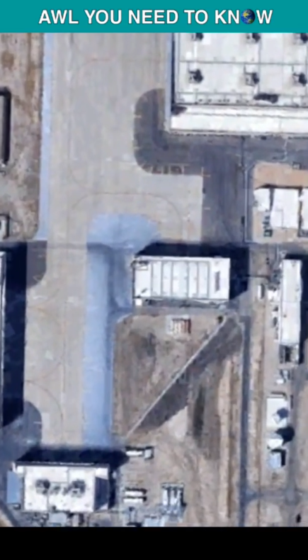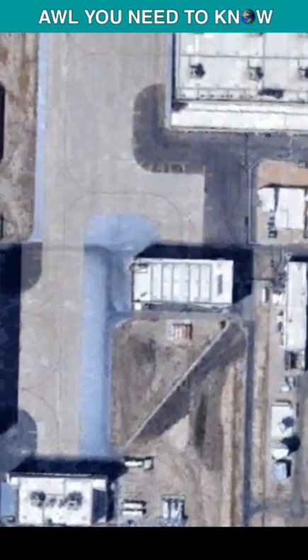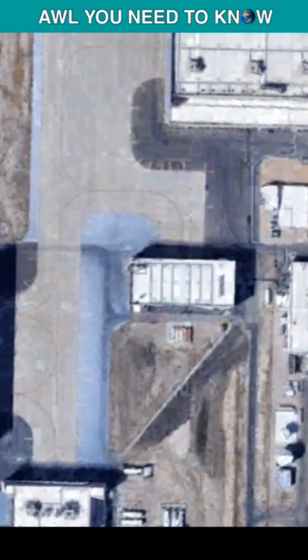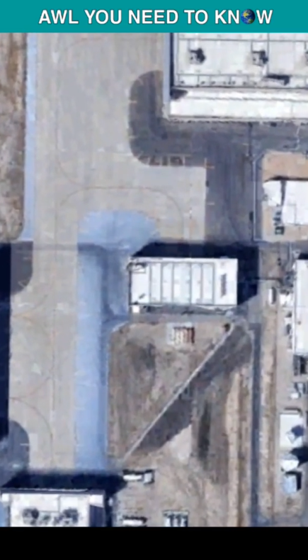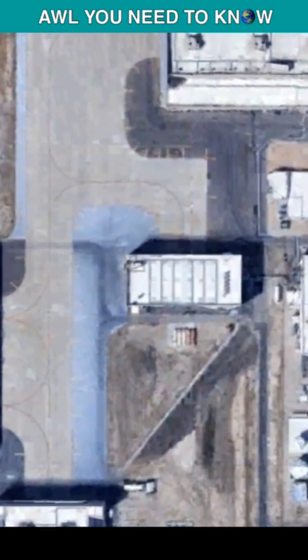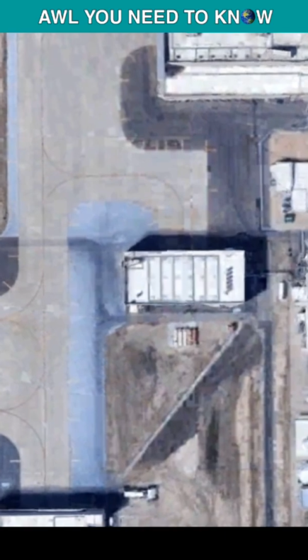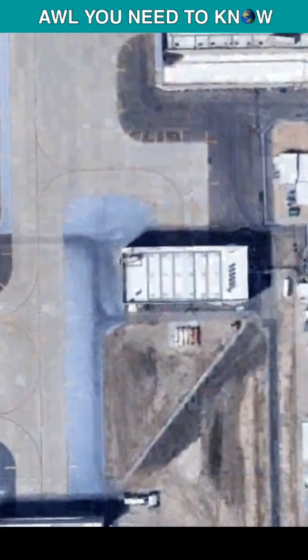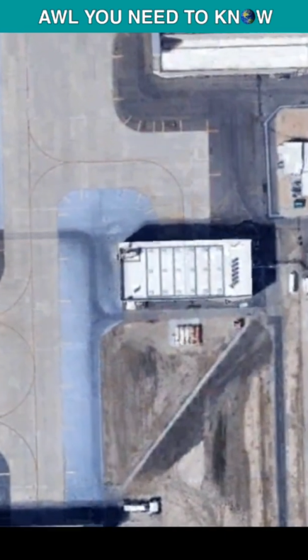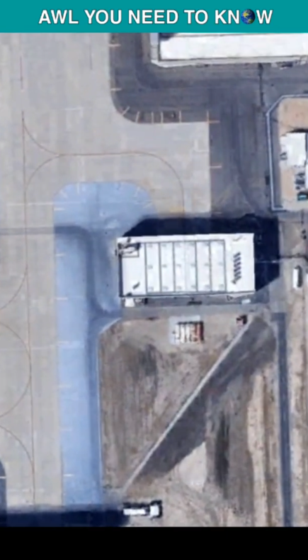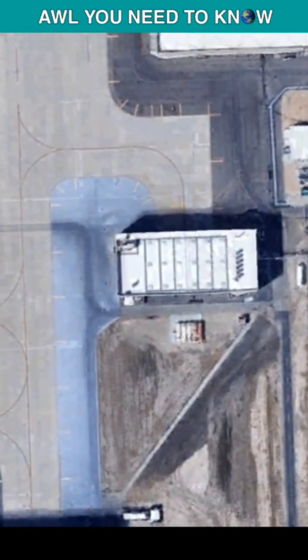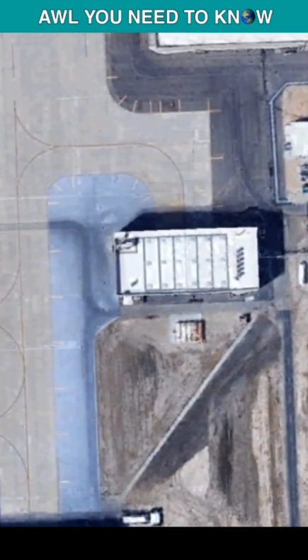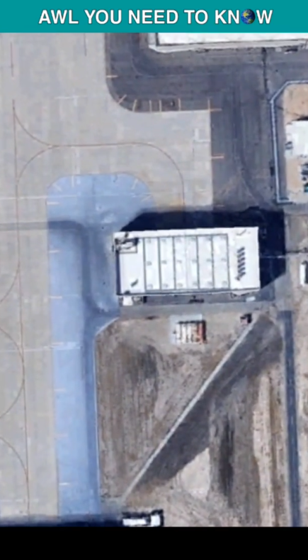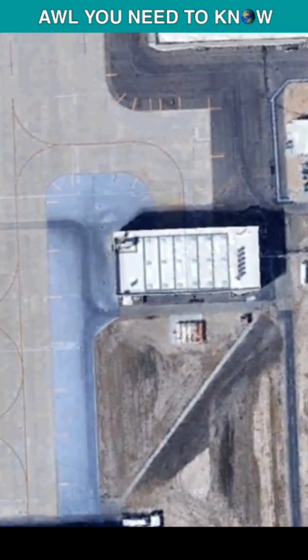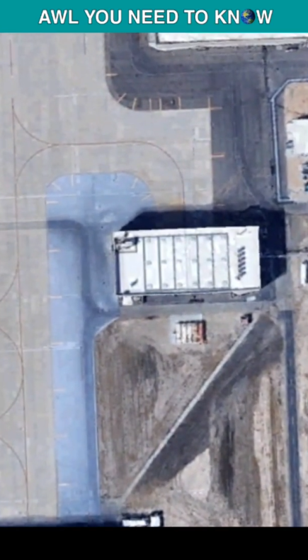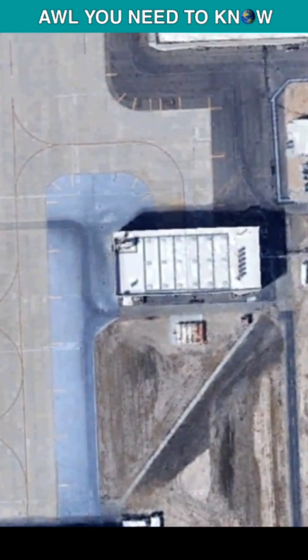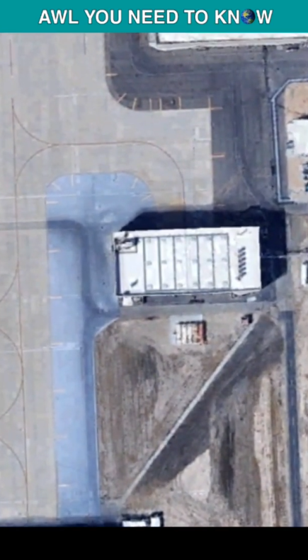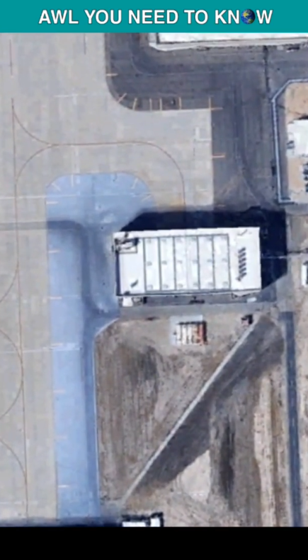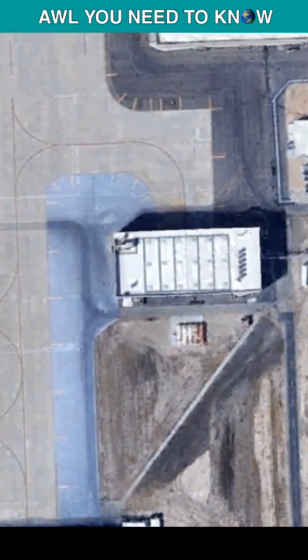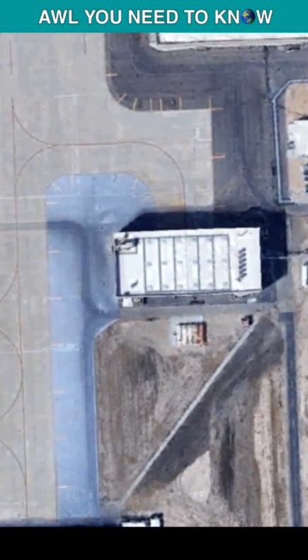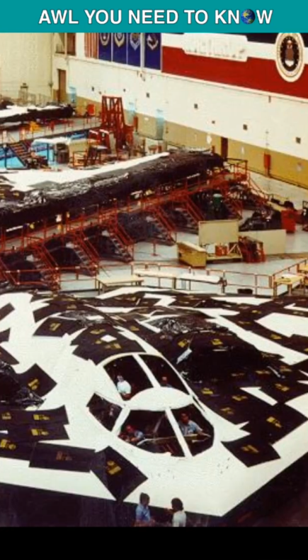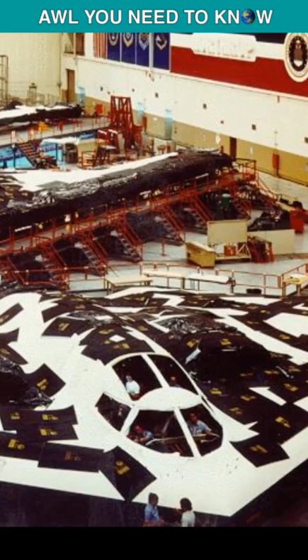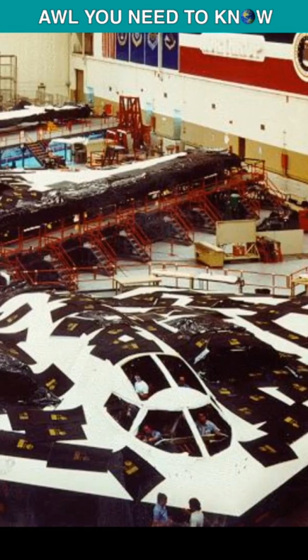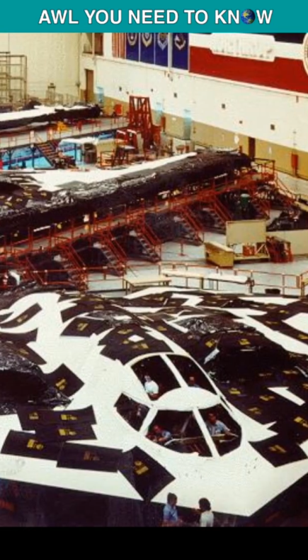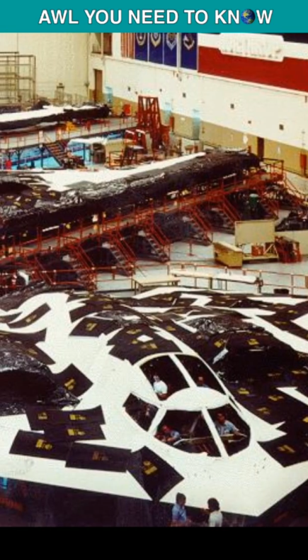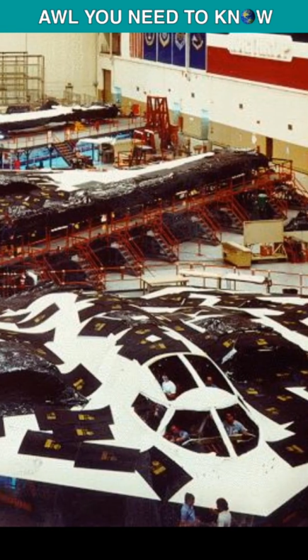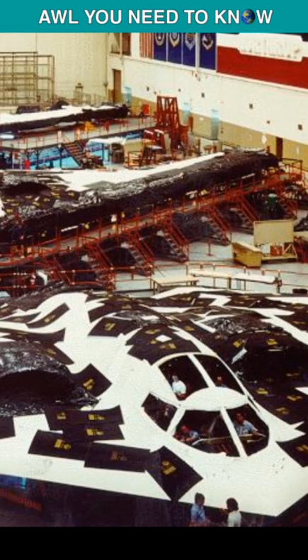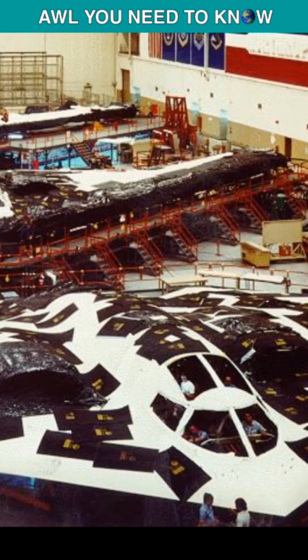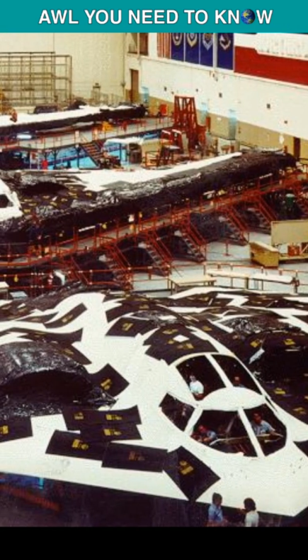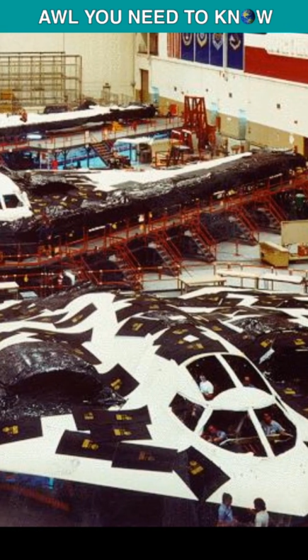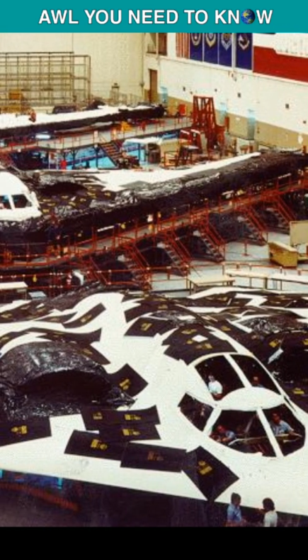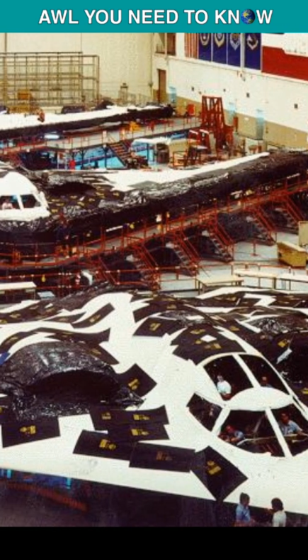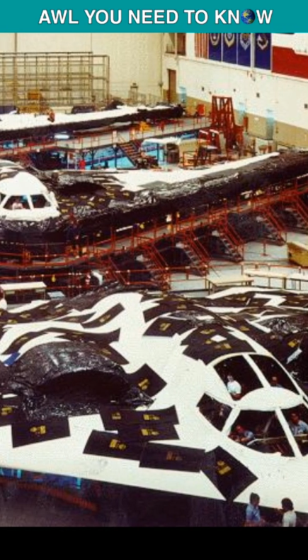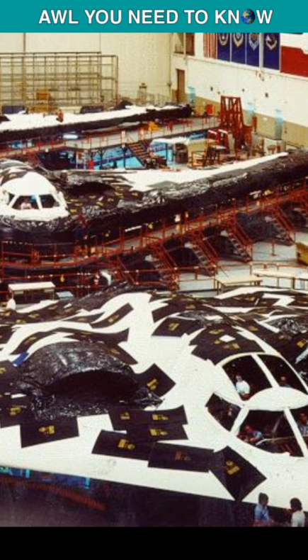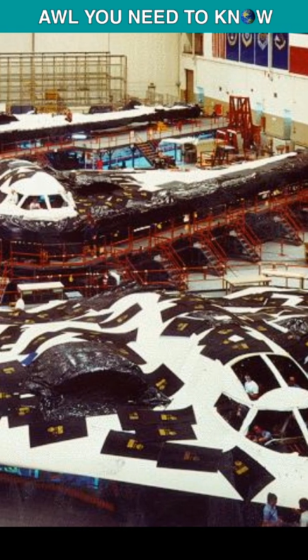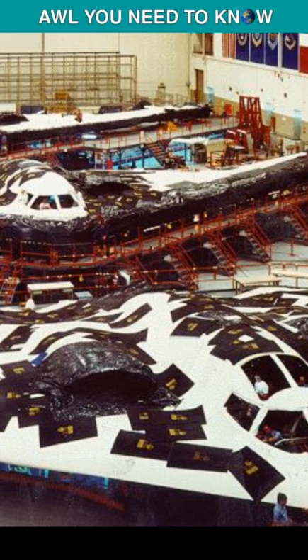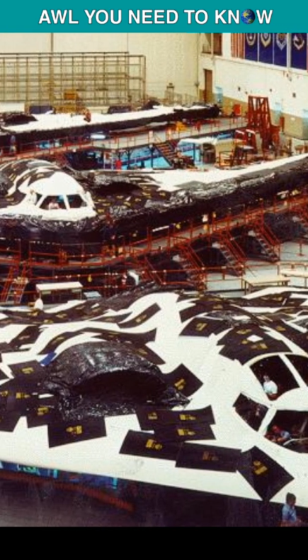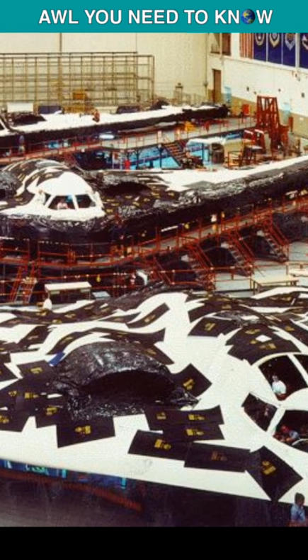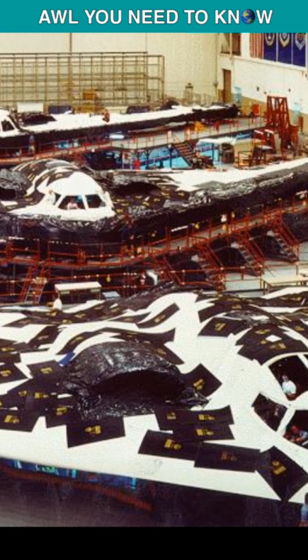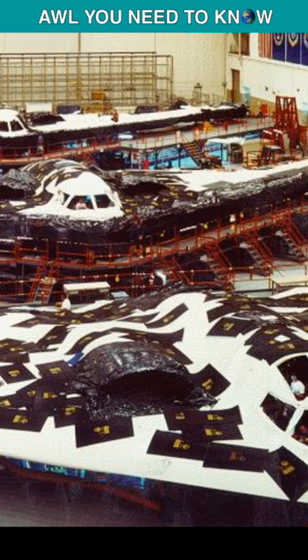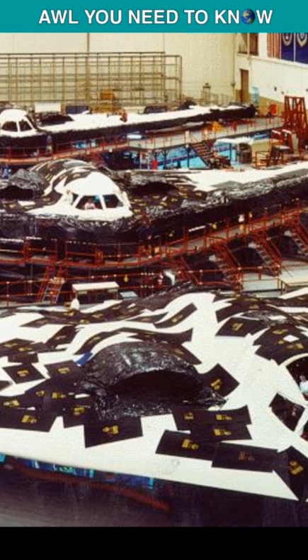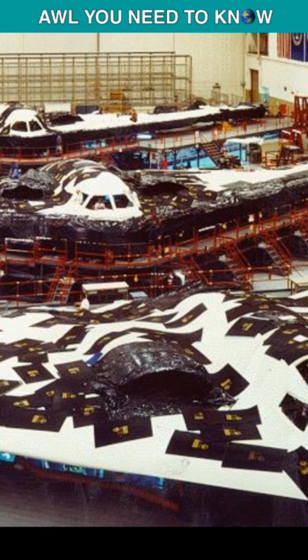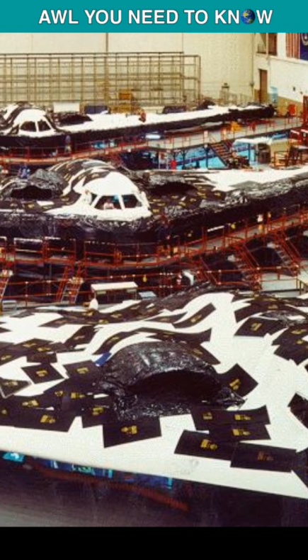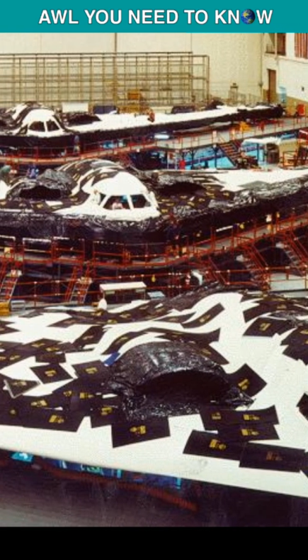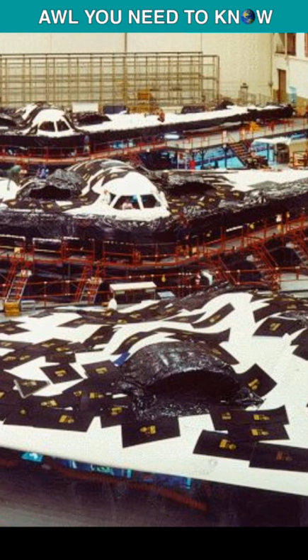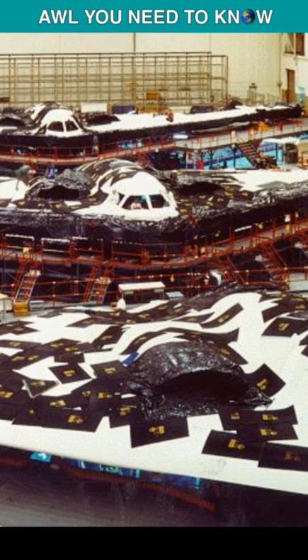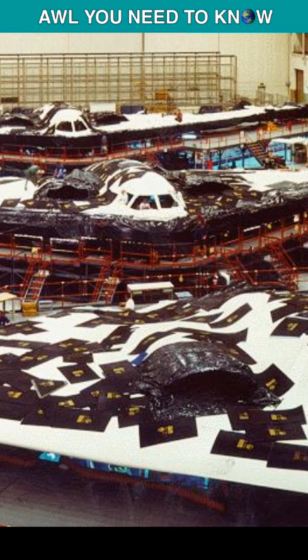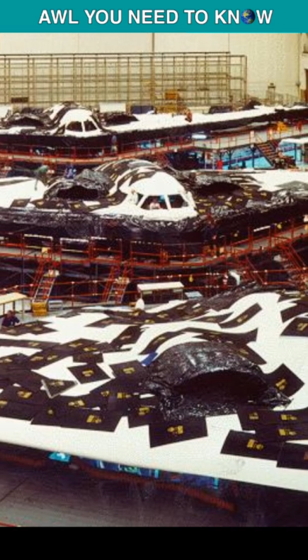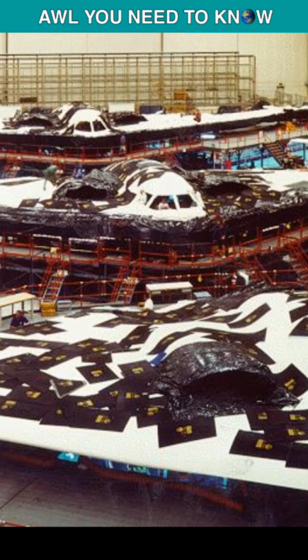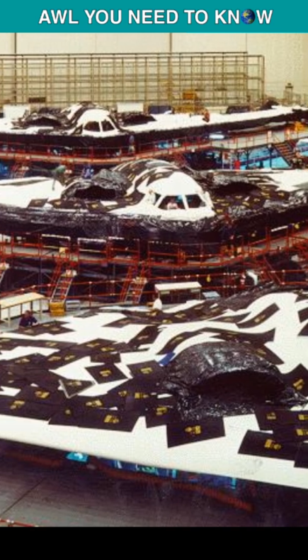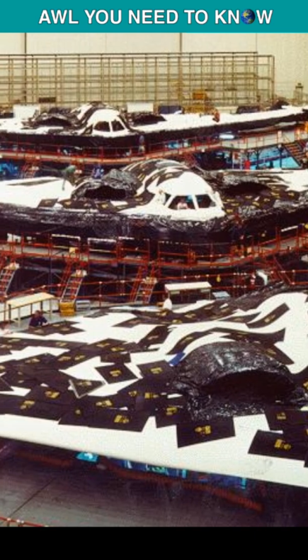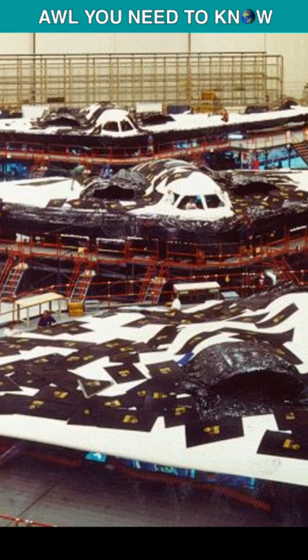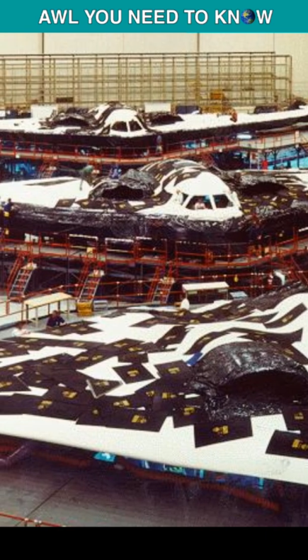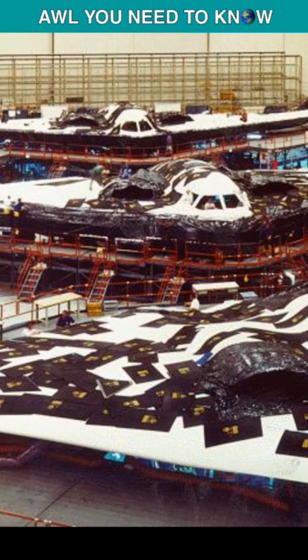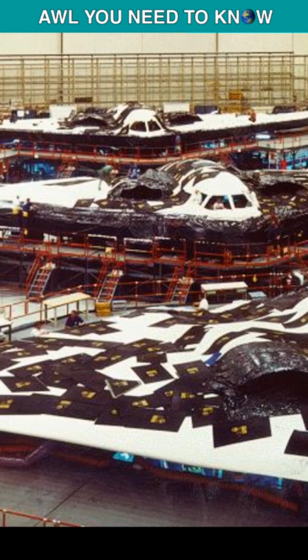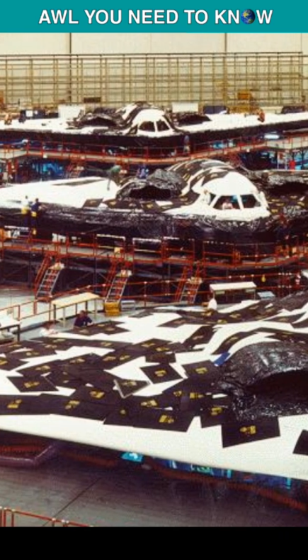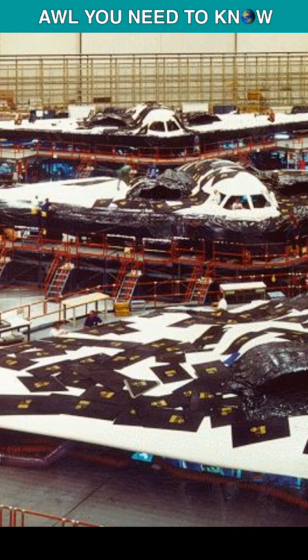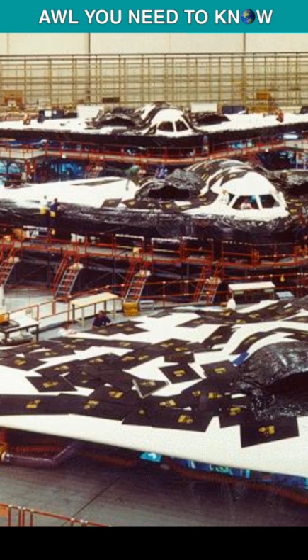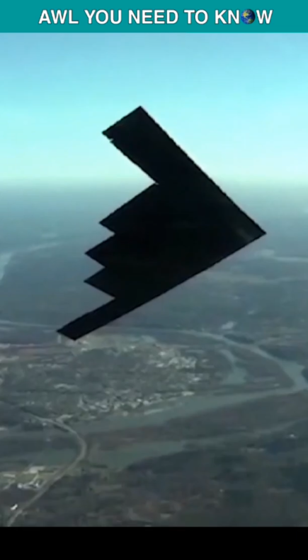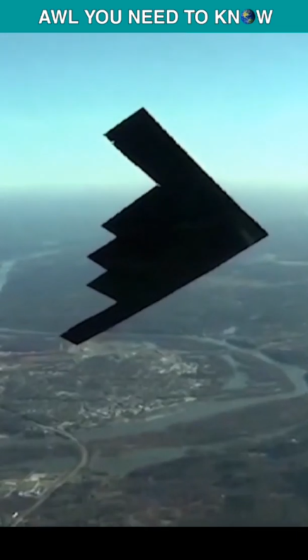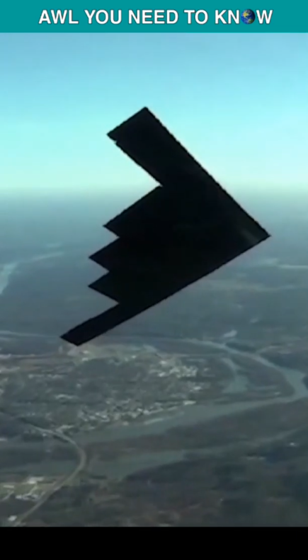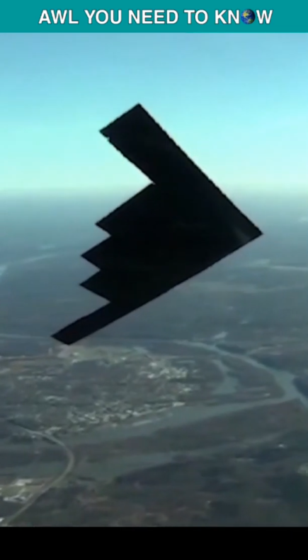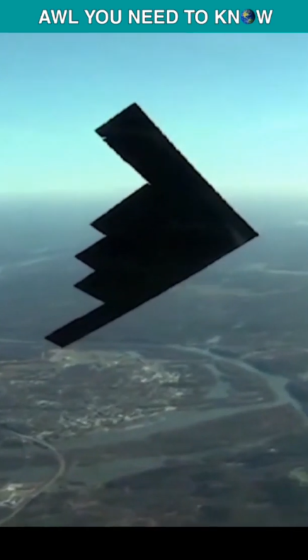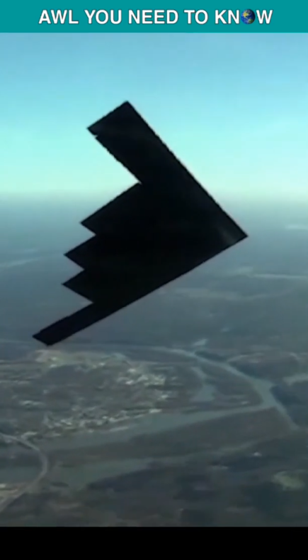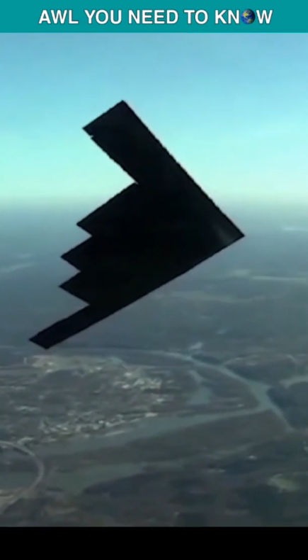Let's move to the other building — this is the paint hangar. This is where they put the radar-absorbing matte black paint on B-2s. By the way, just one gallon of stealth paint costs $5,000.